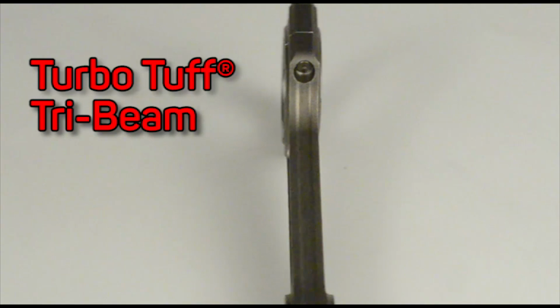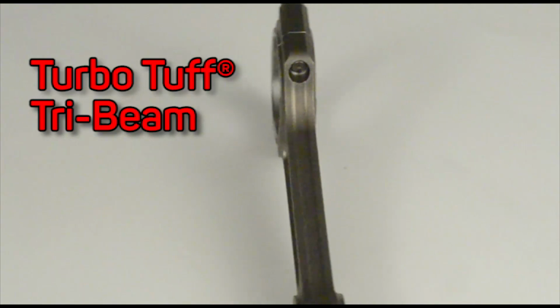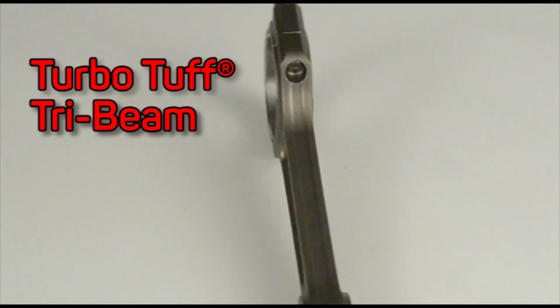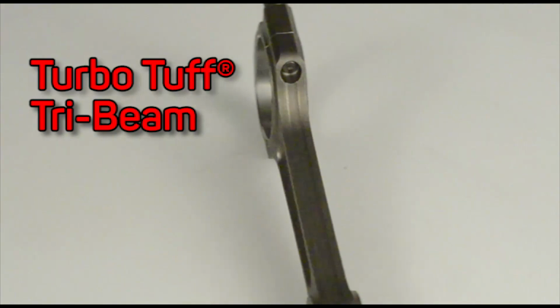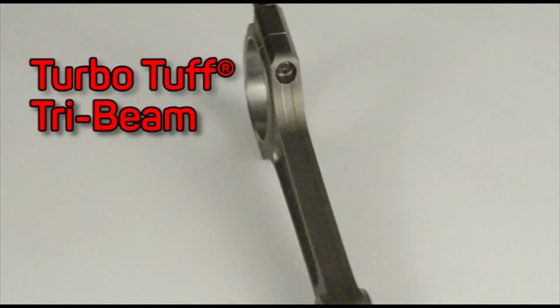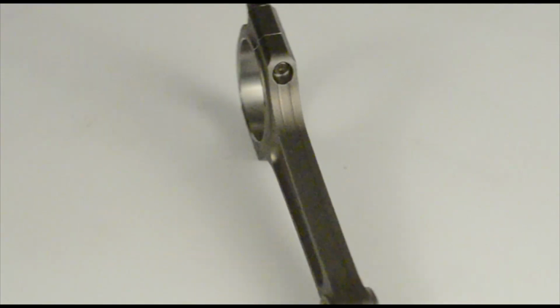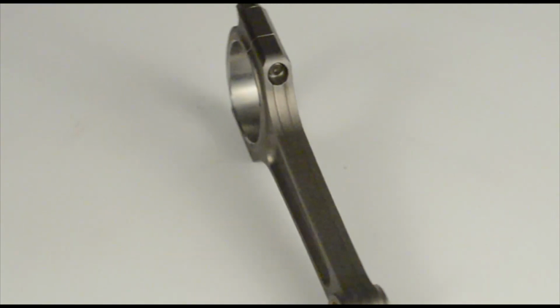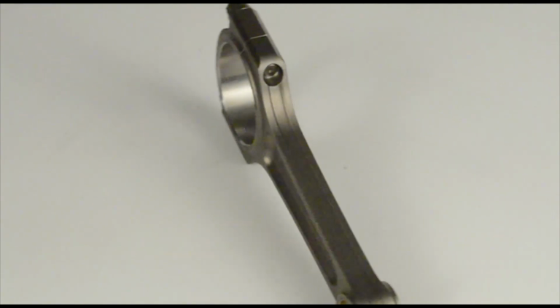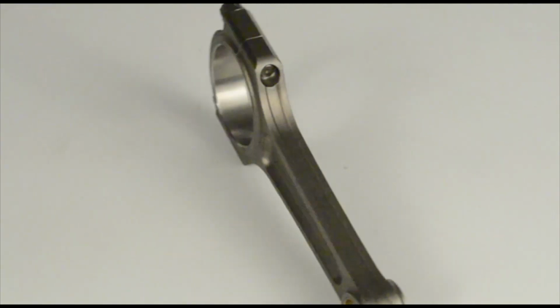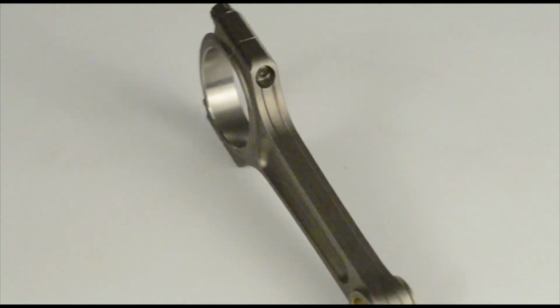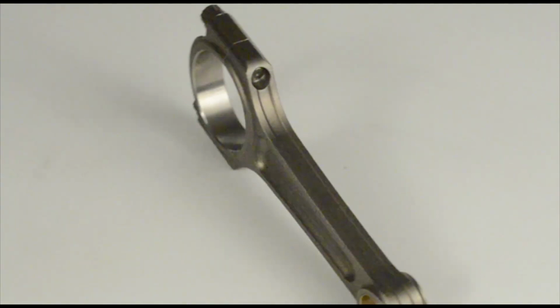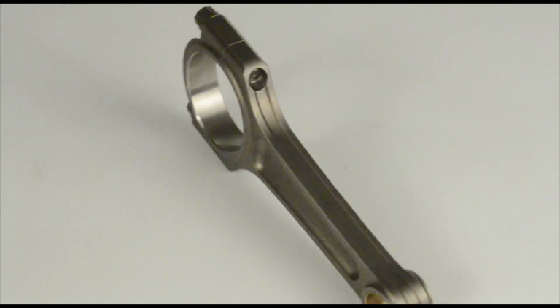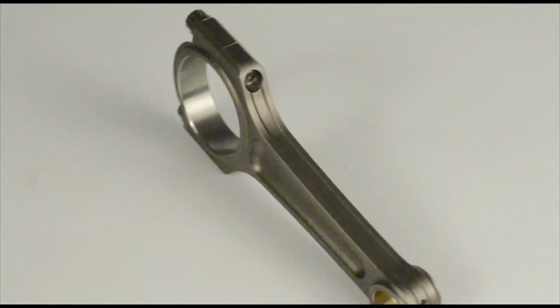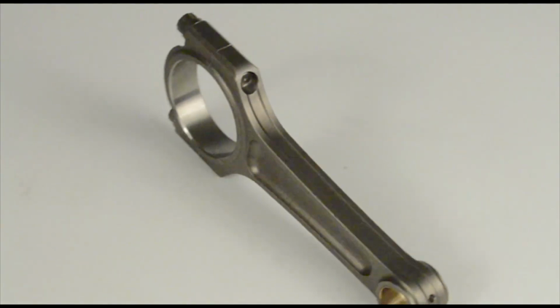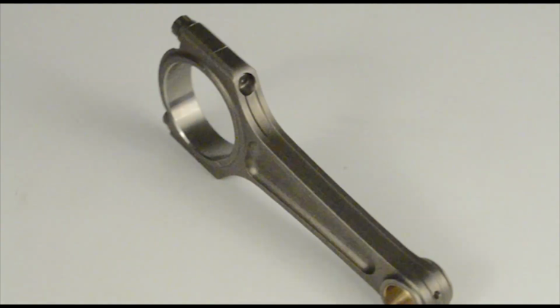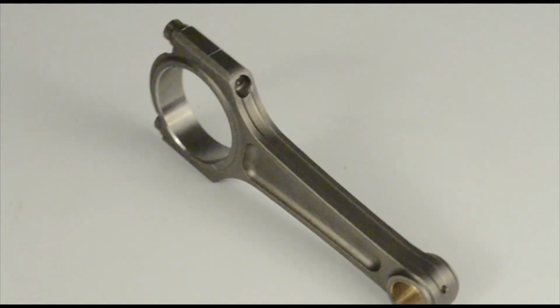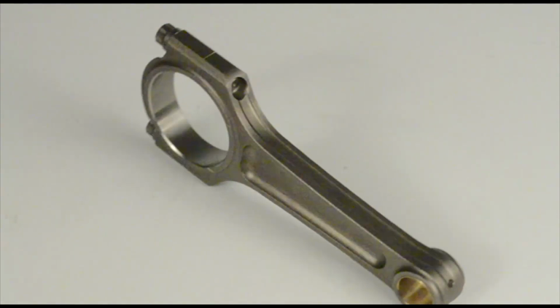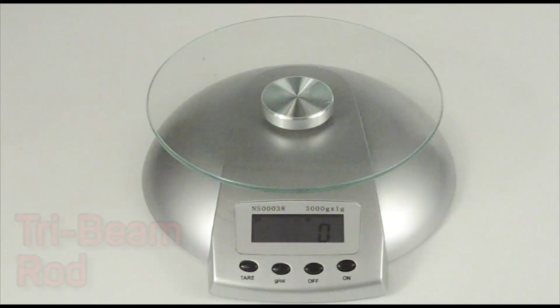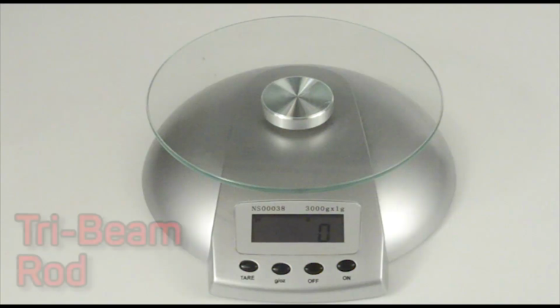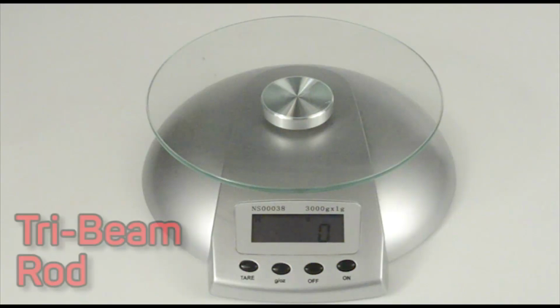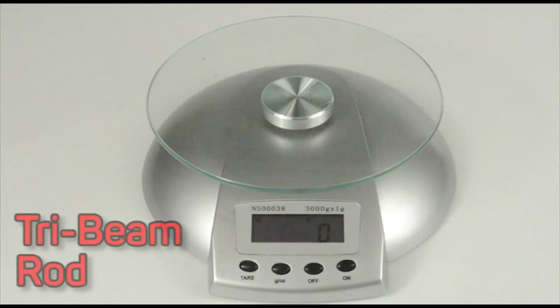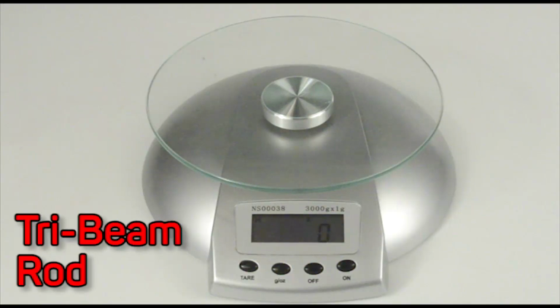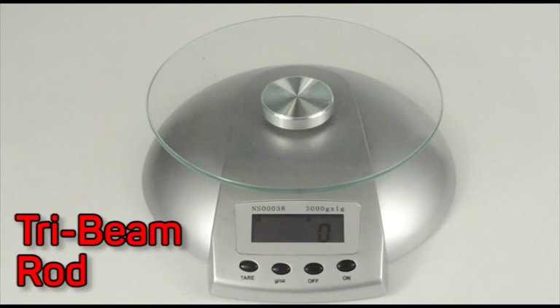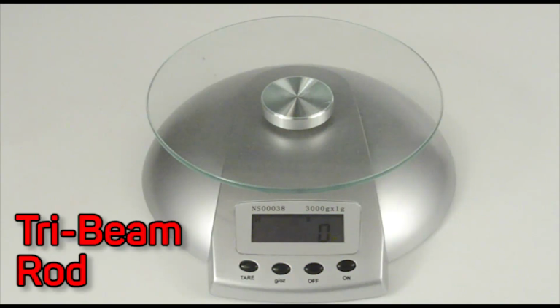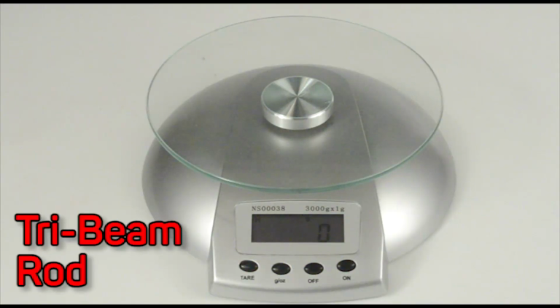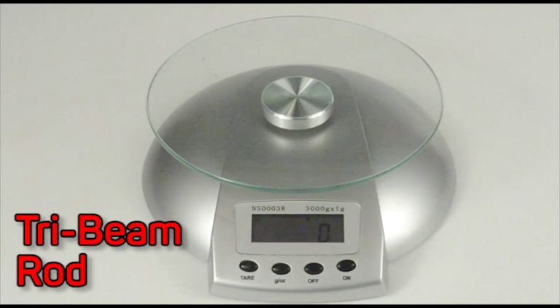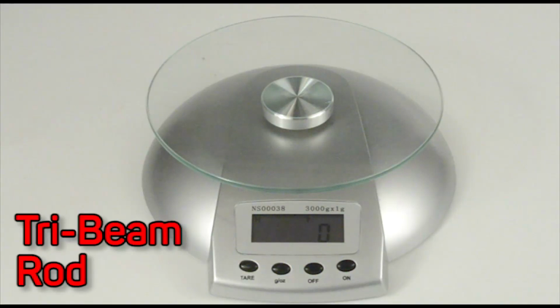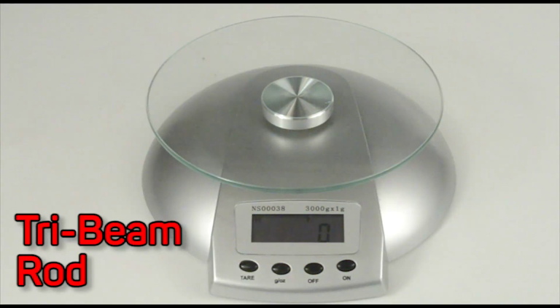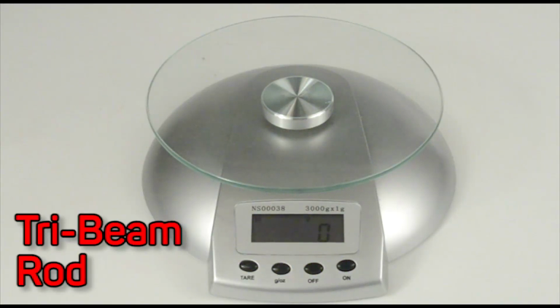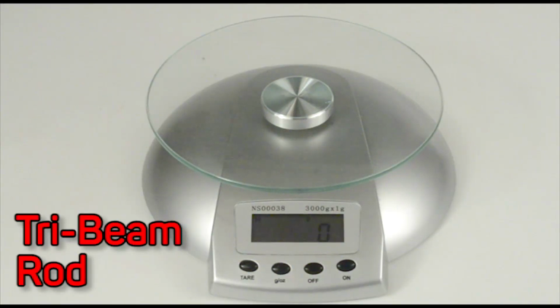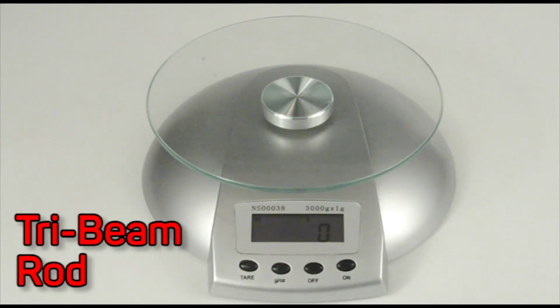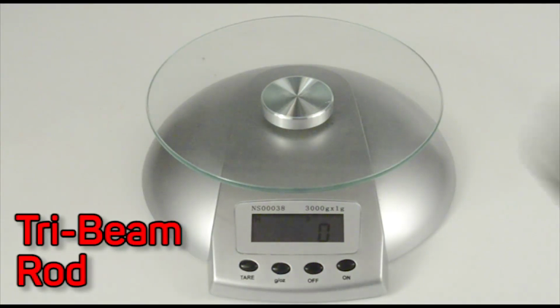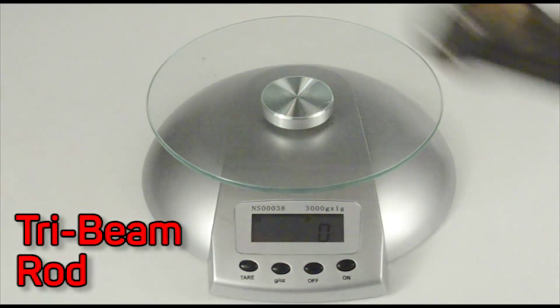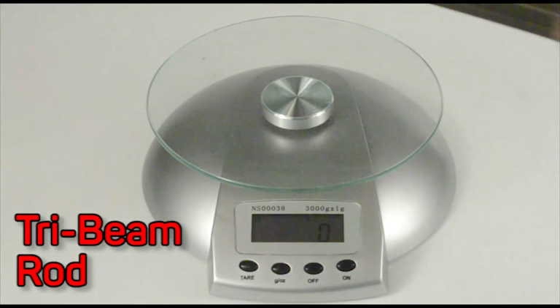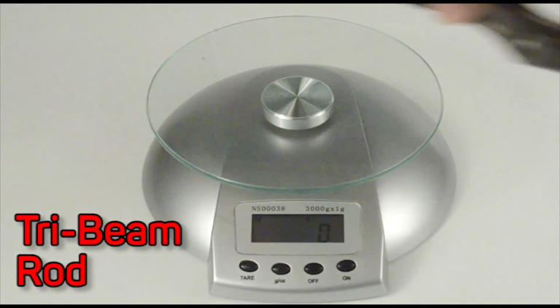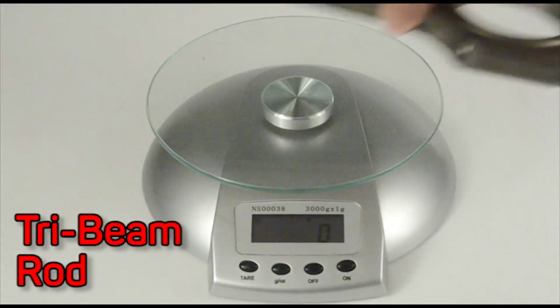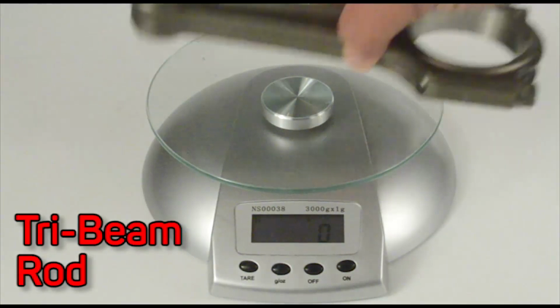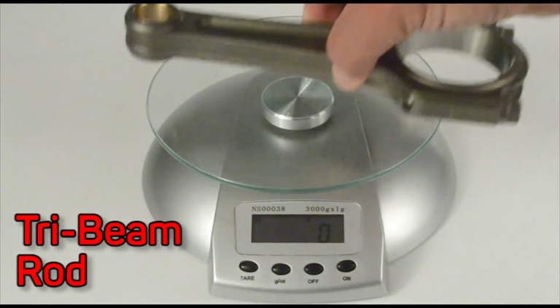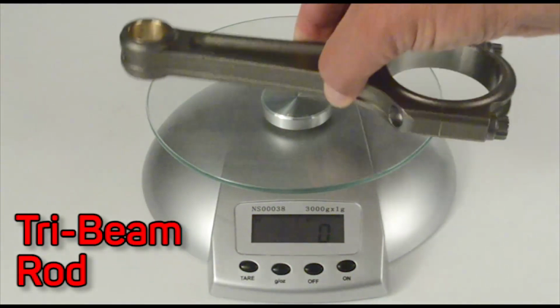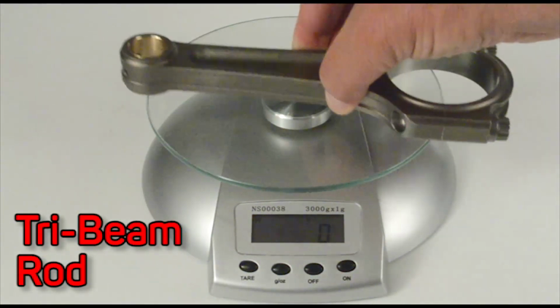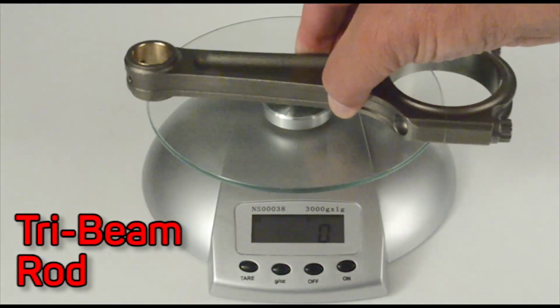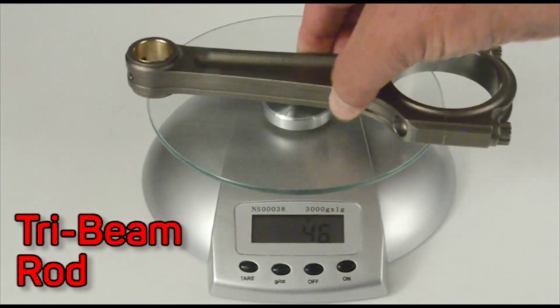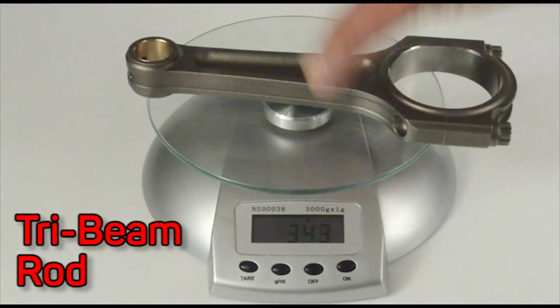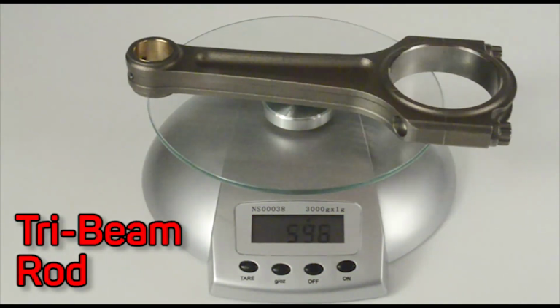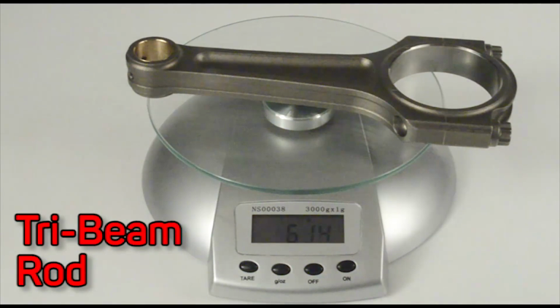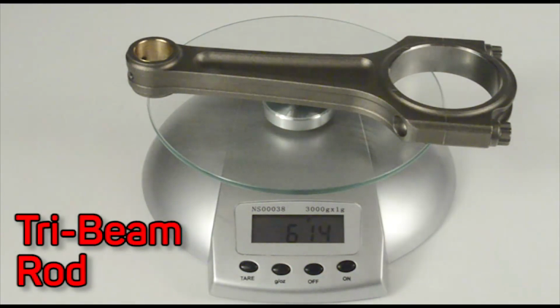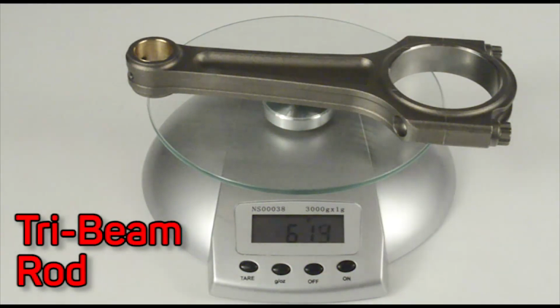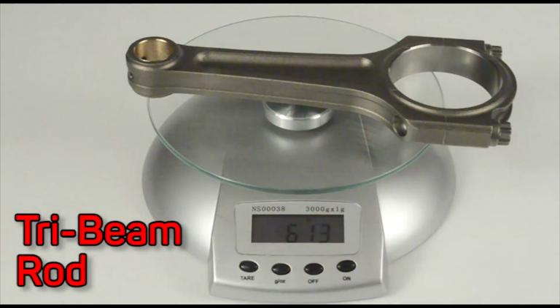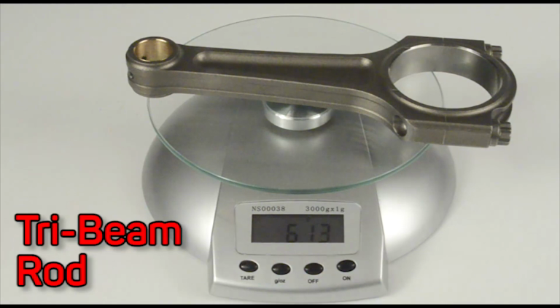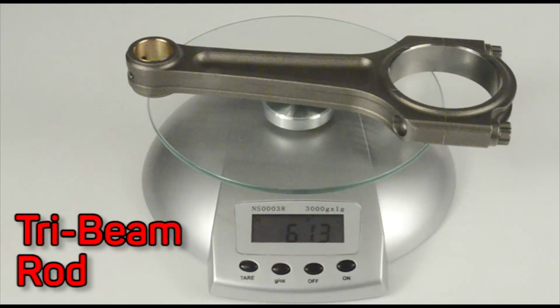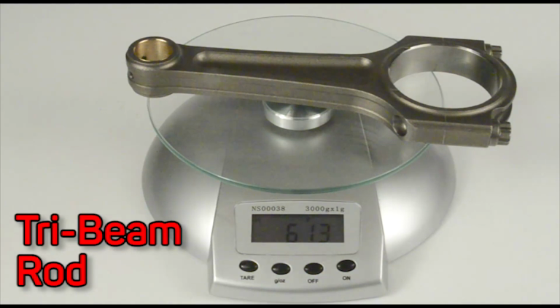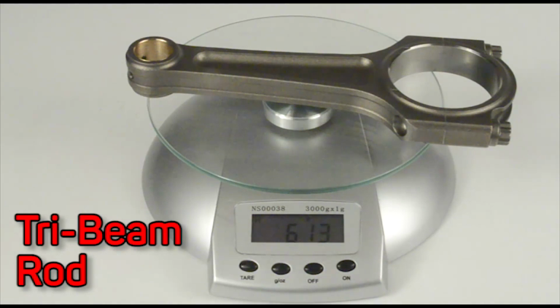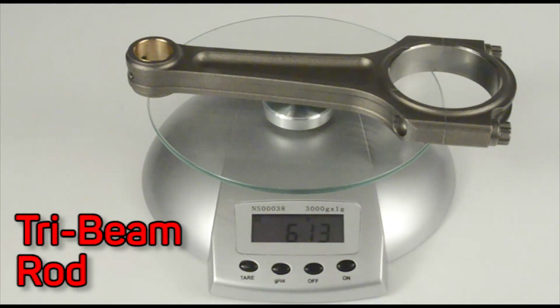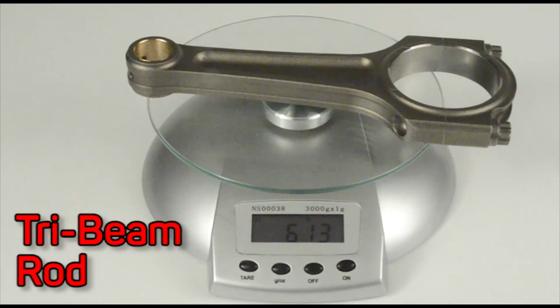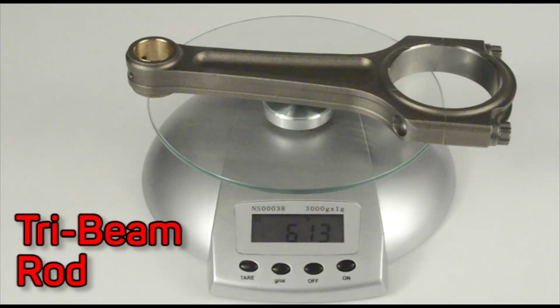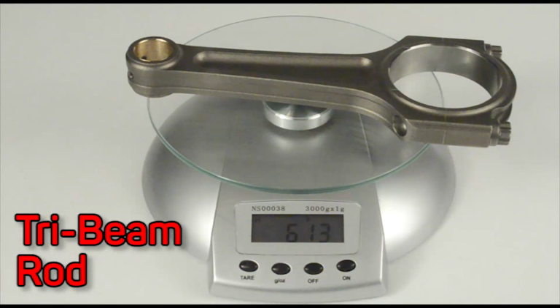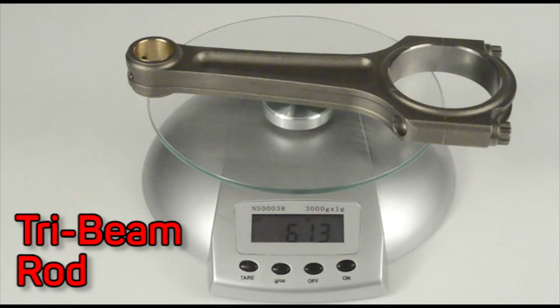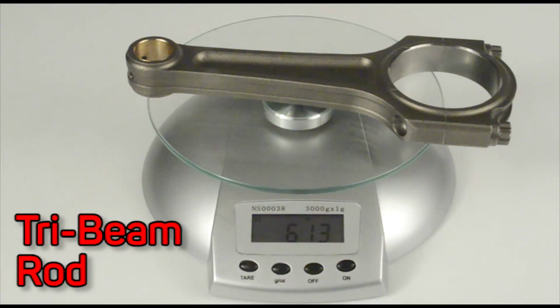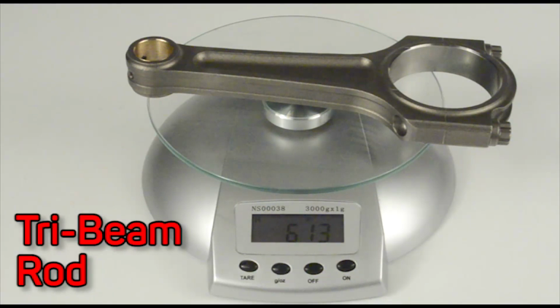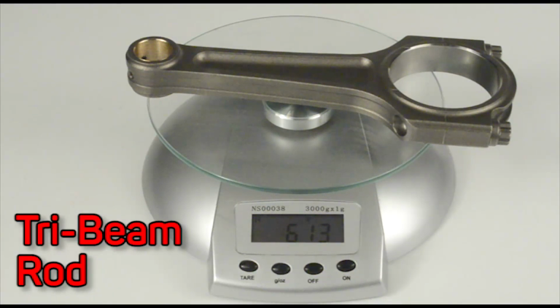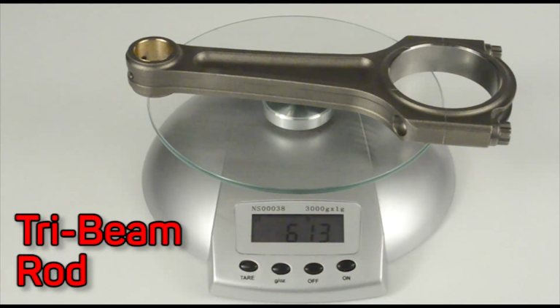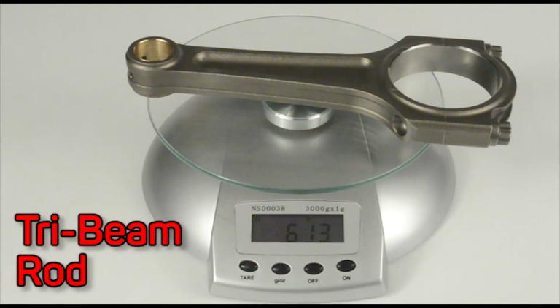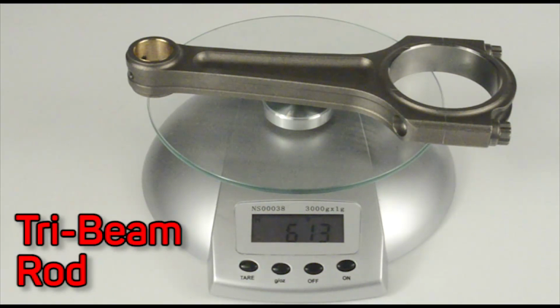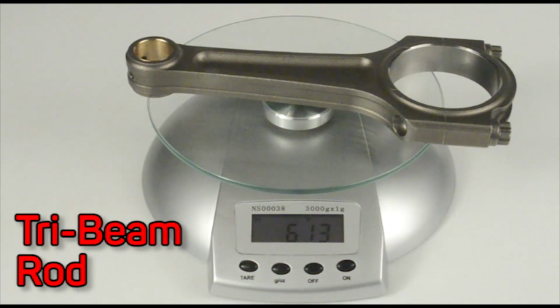The tri-beam rods provide incredible strength at minimal weight. They weigh the same as or less than comparable length I-beam rods.